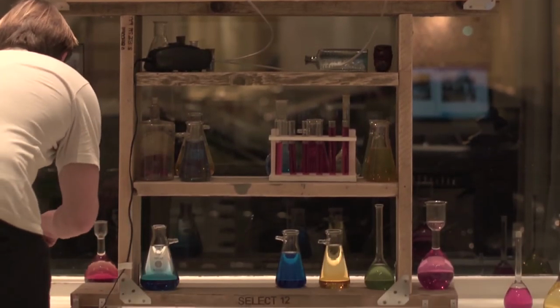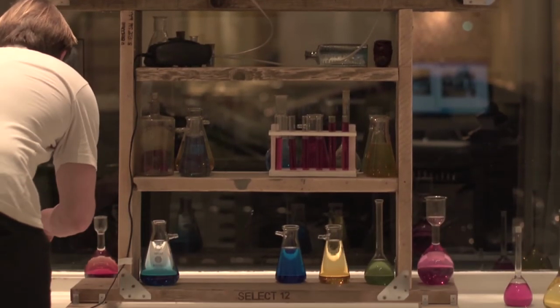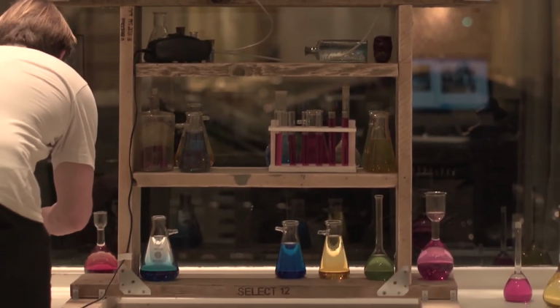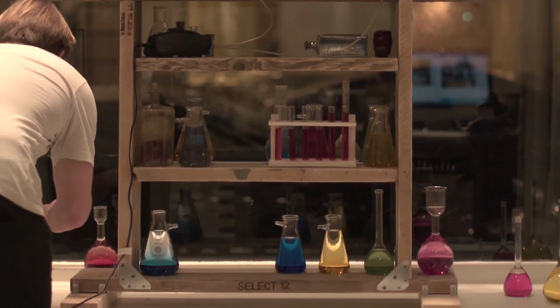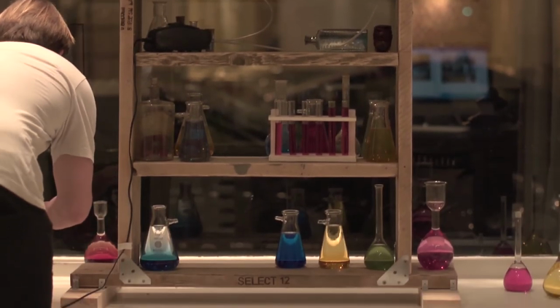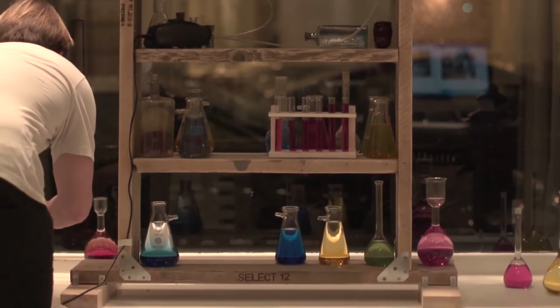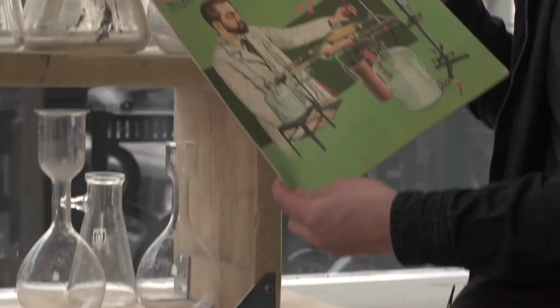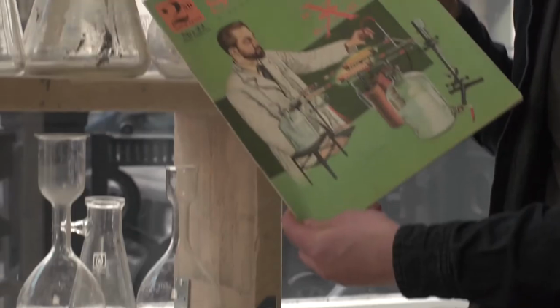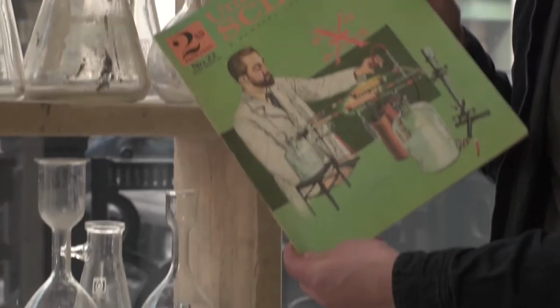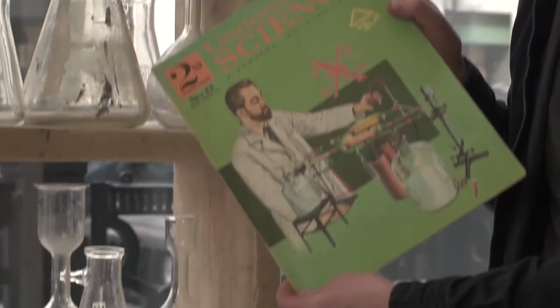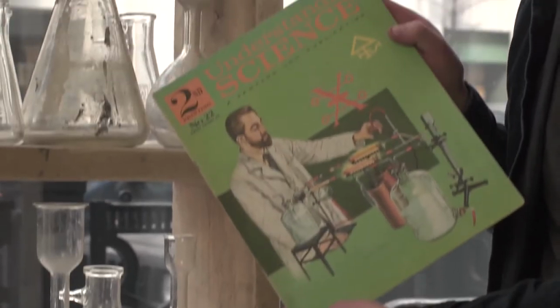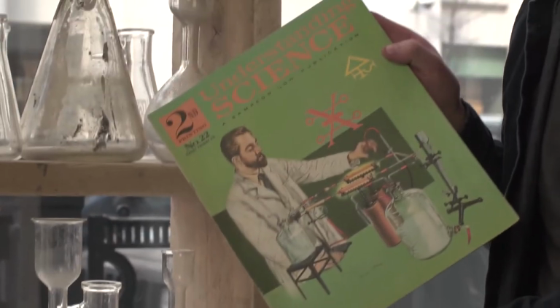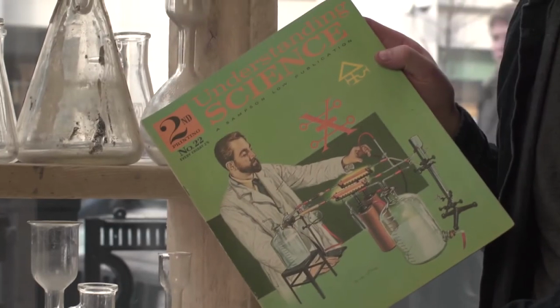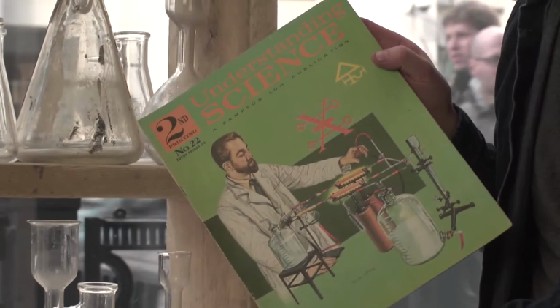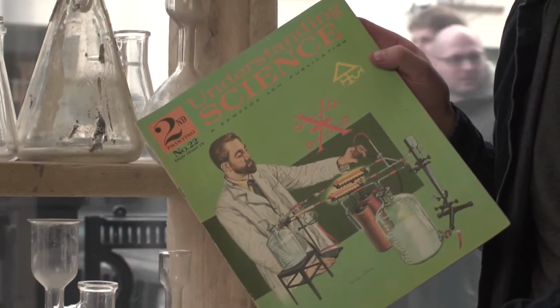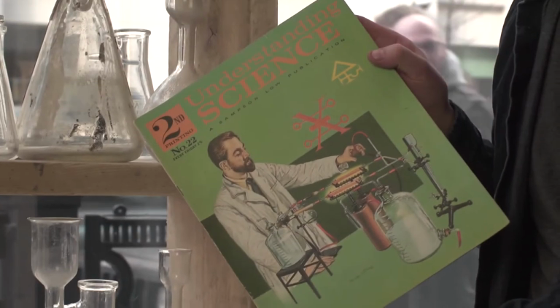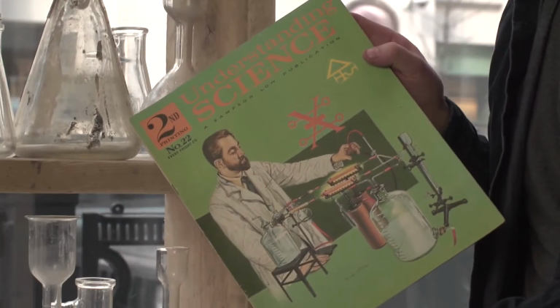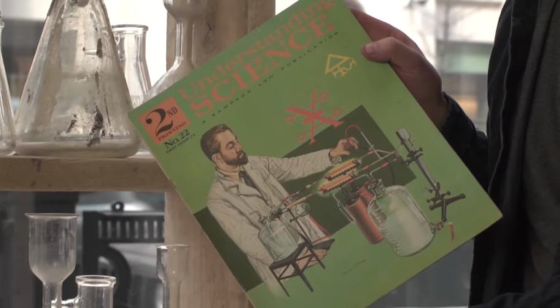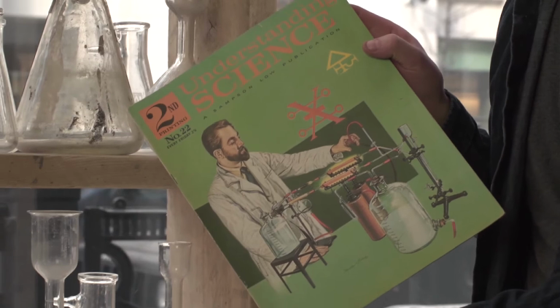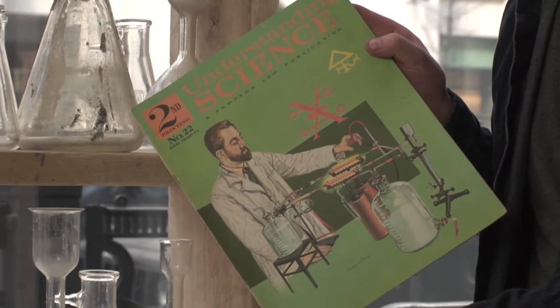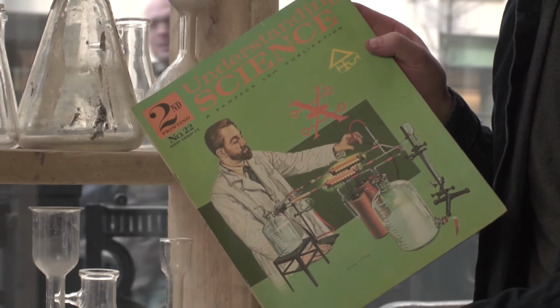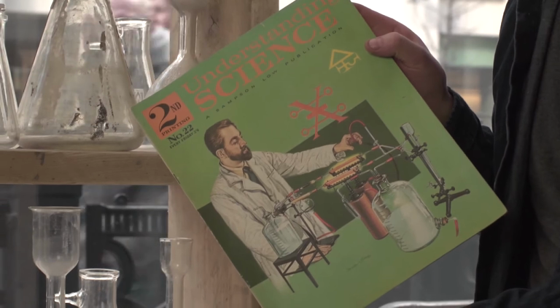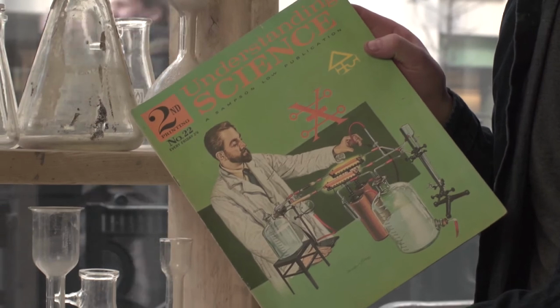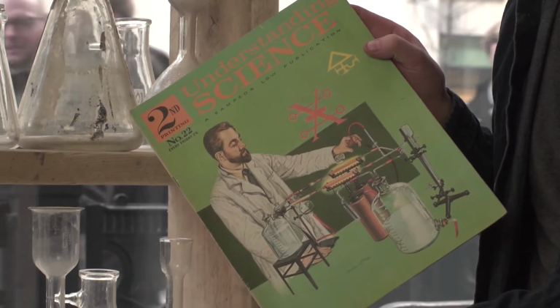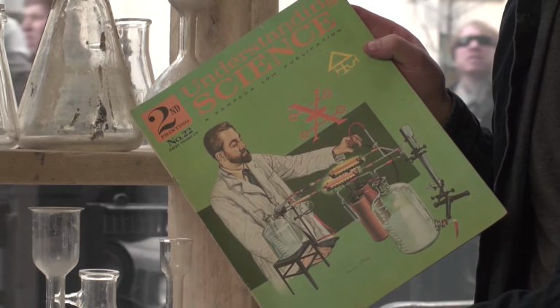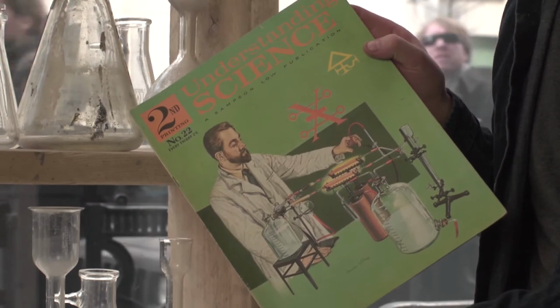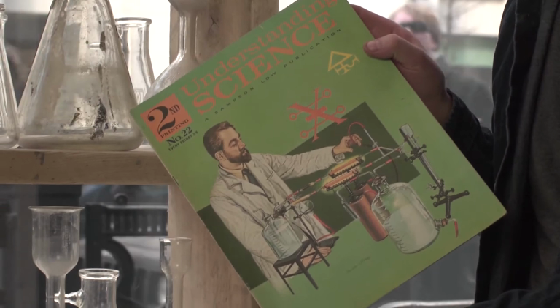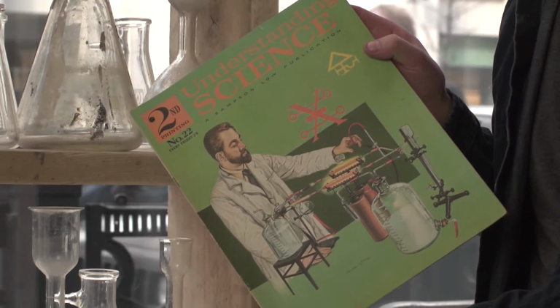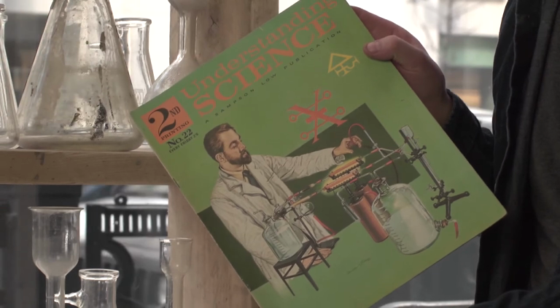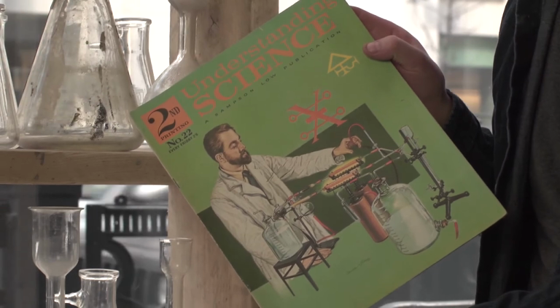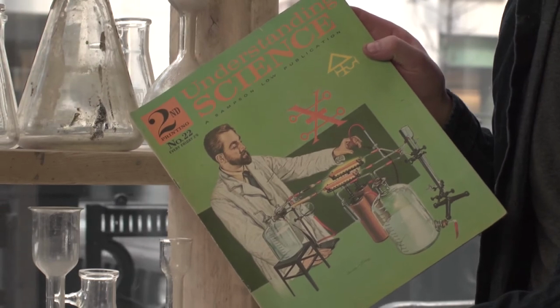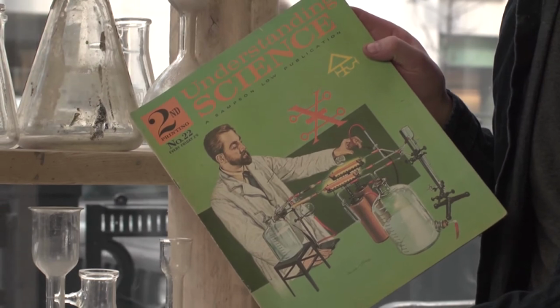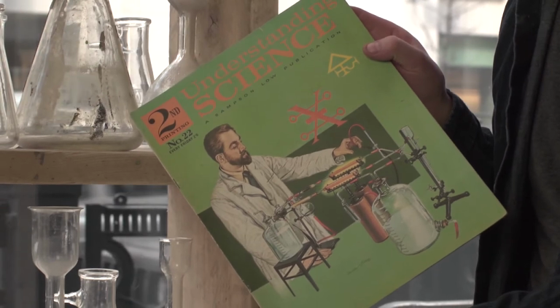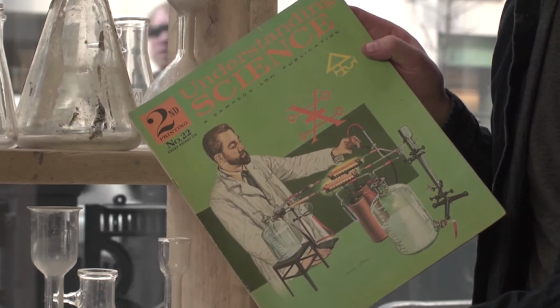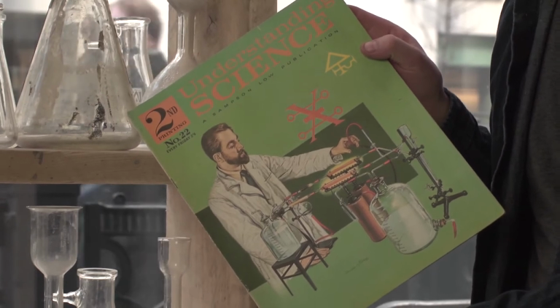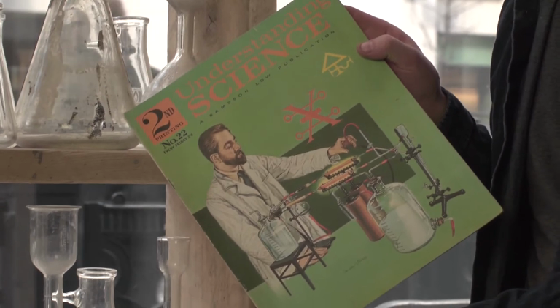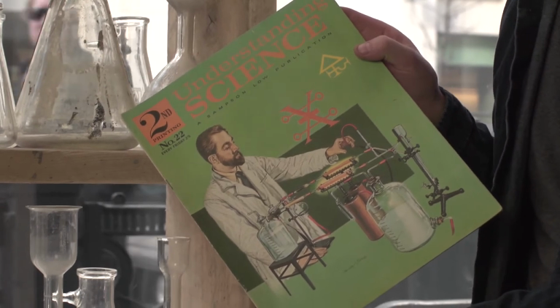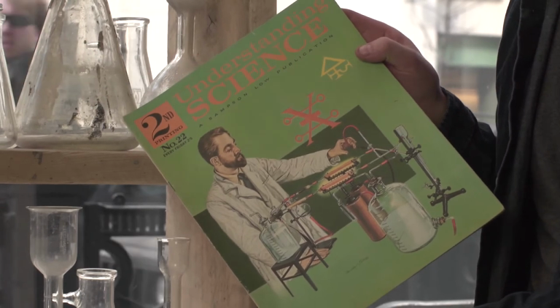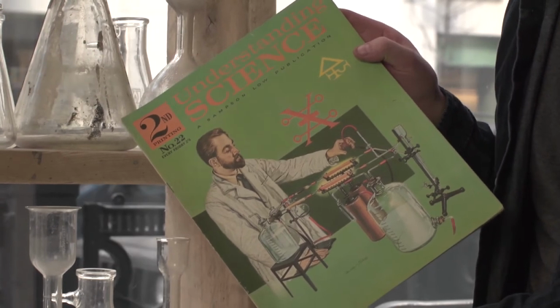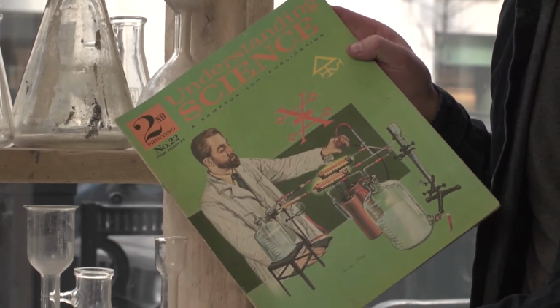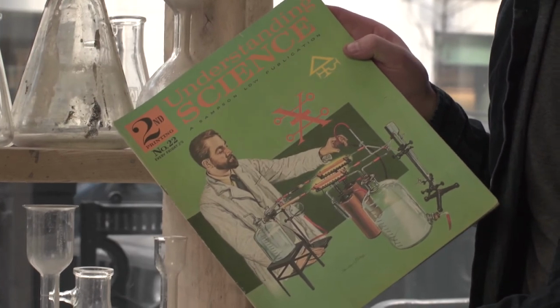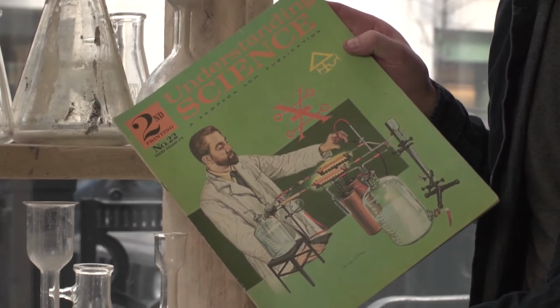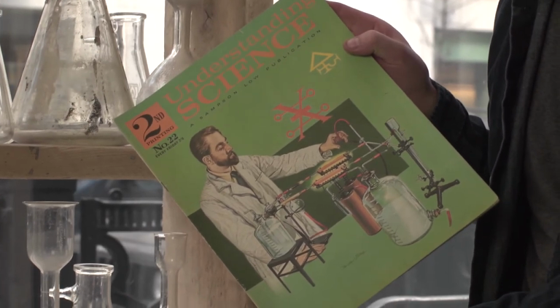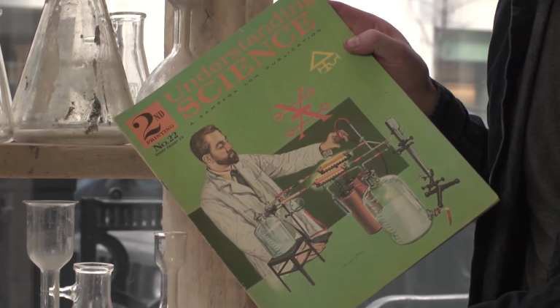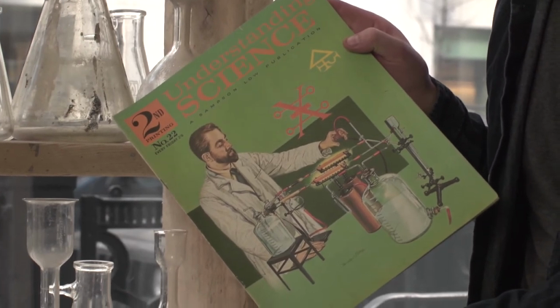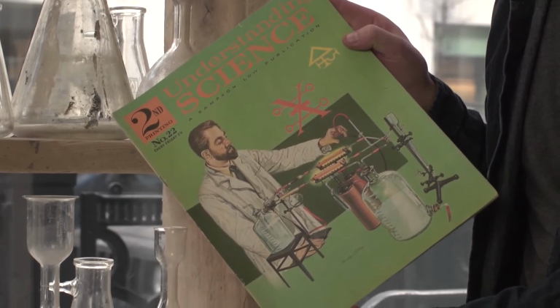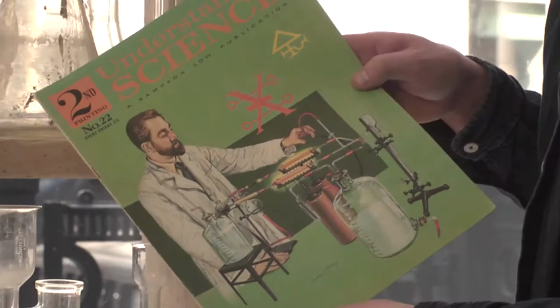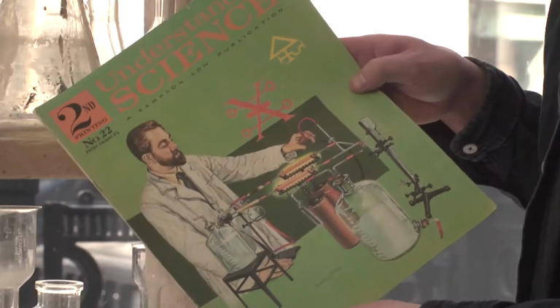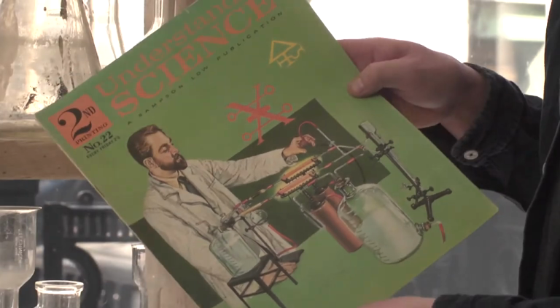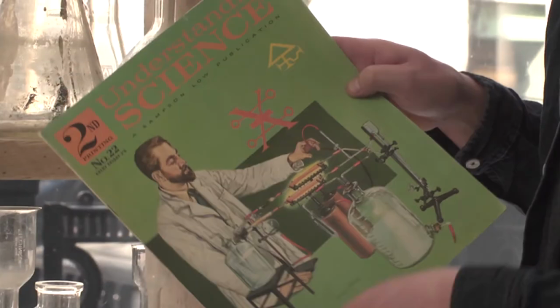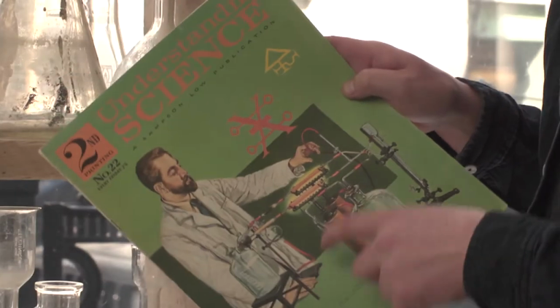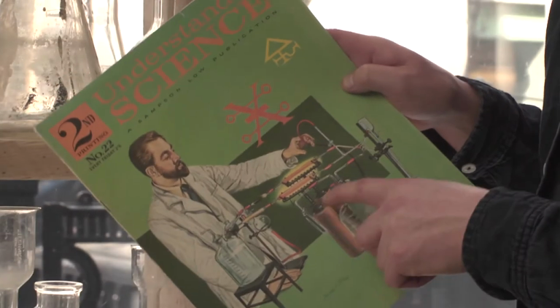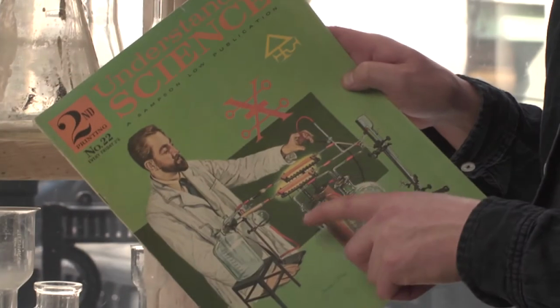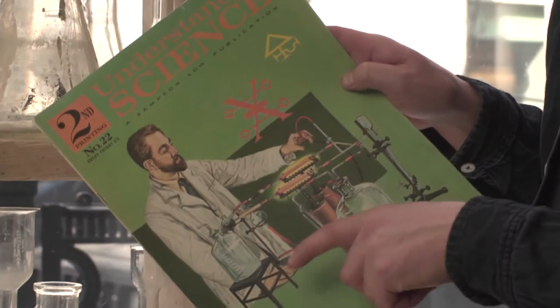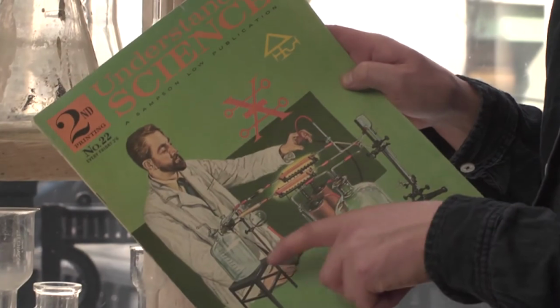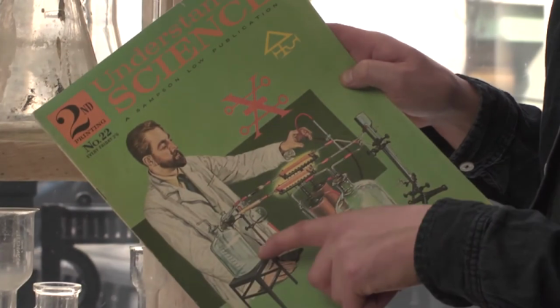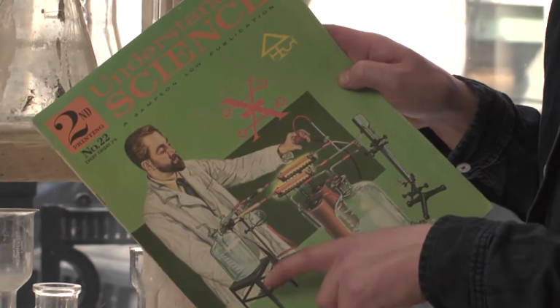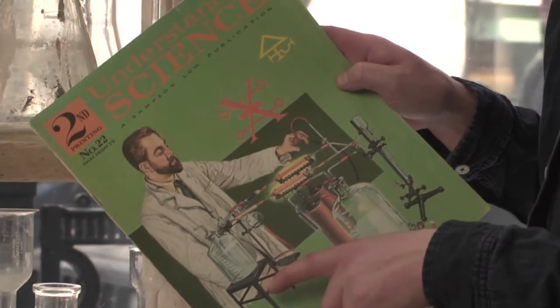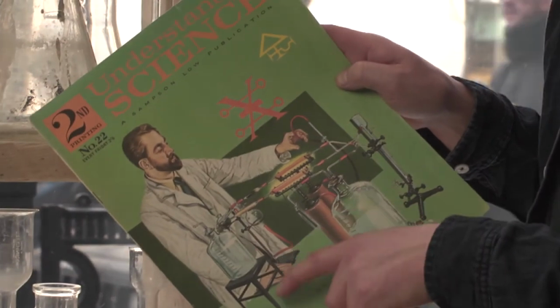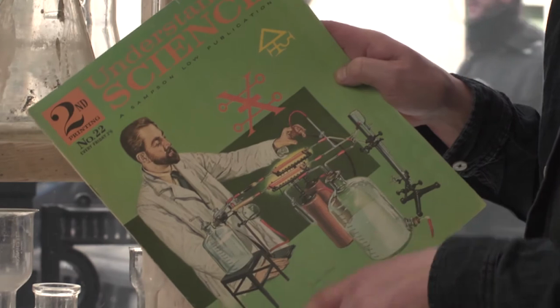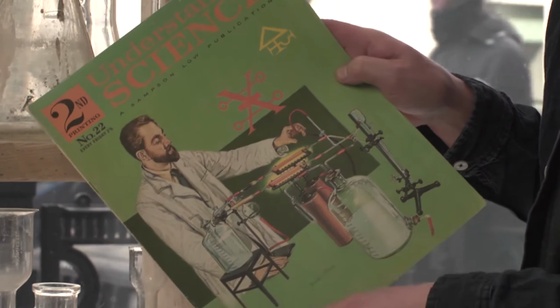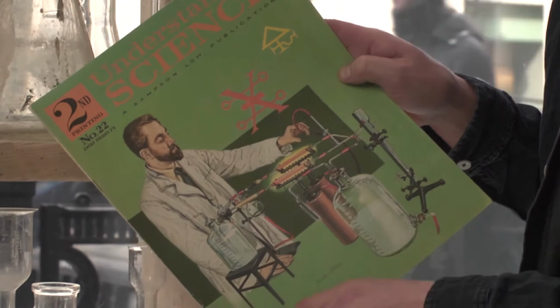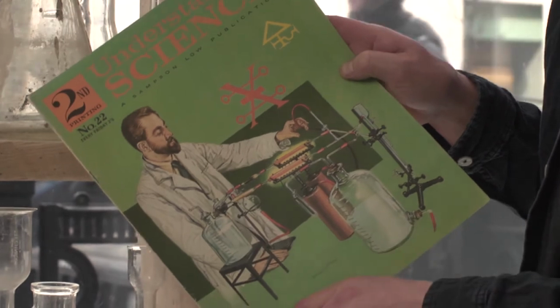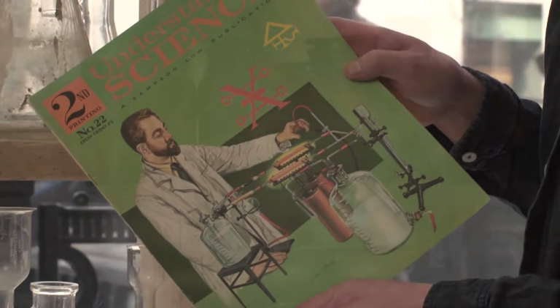He actually looks like your typical 3D artist, doesn't he? With a beard. He could very well be just setting off a render there.